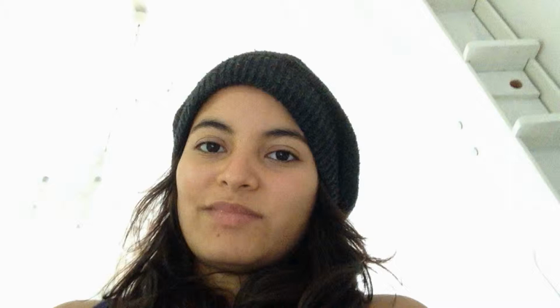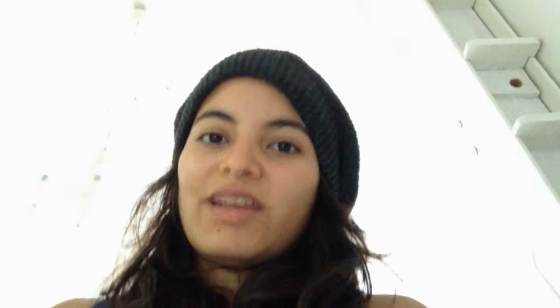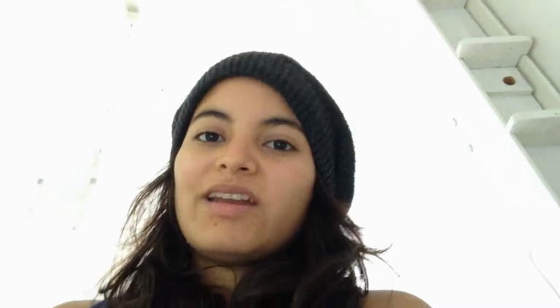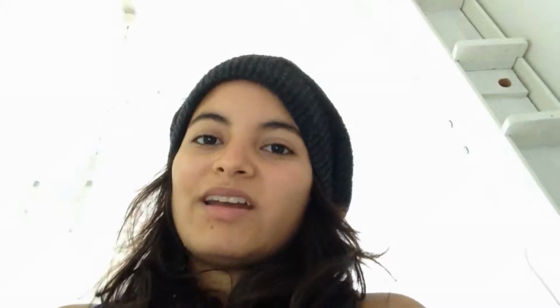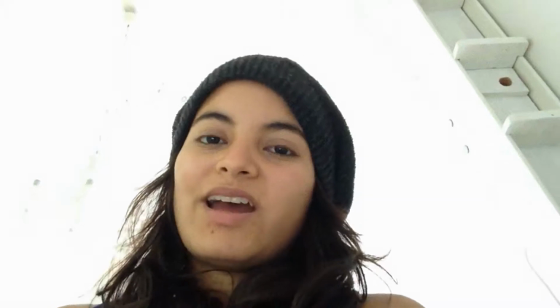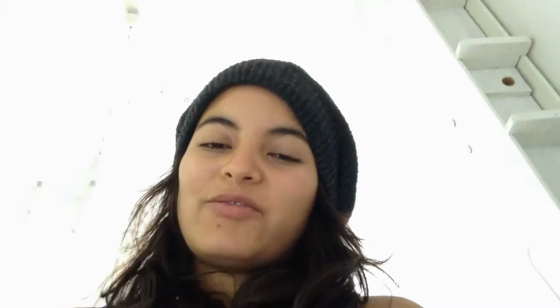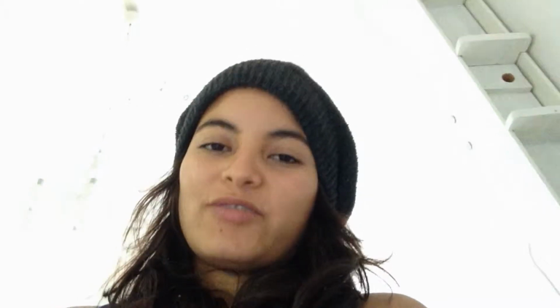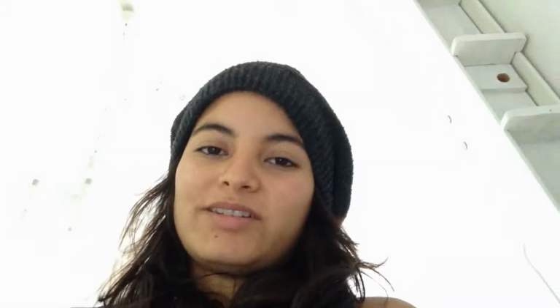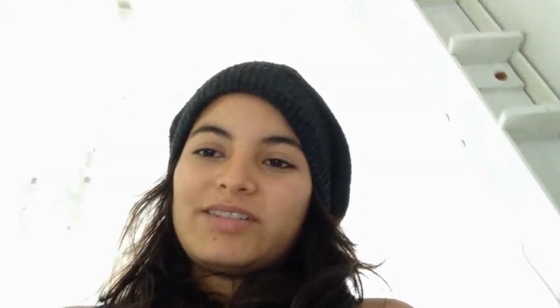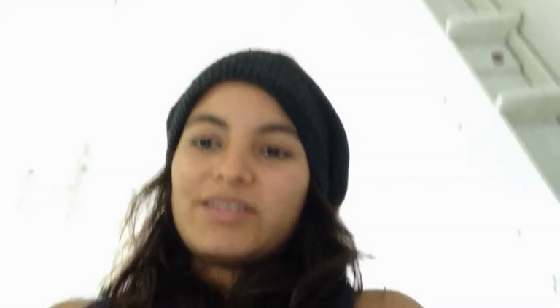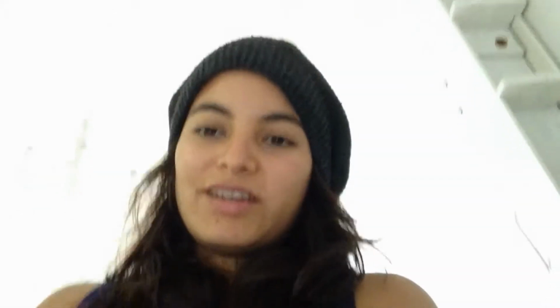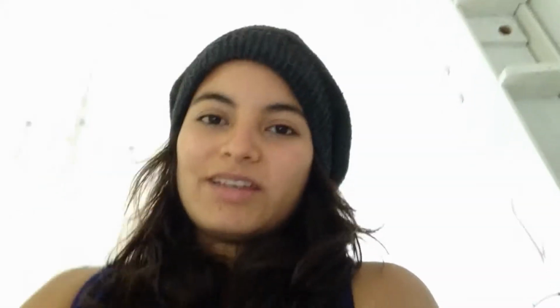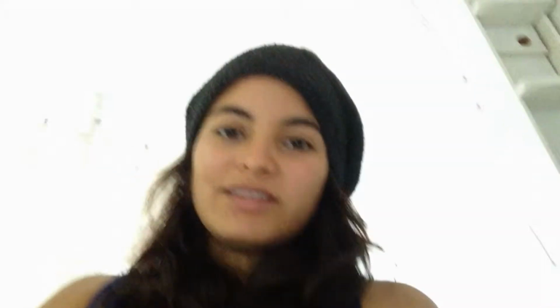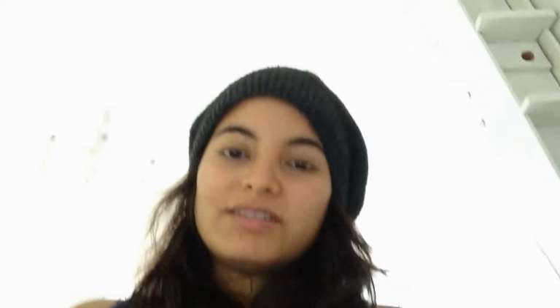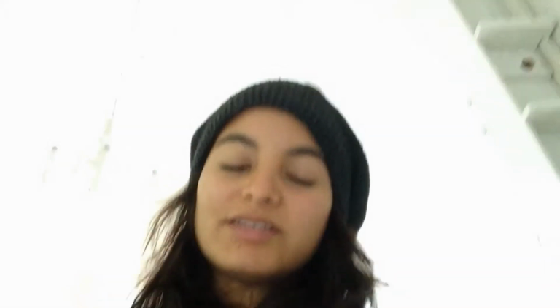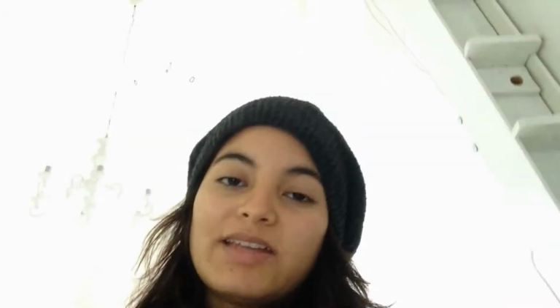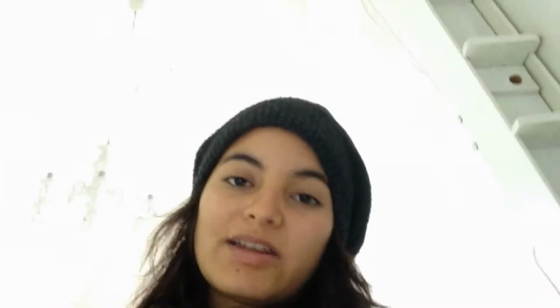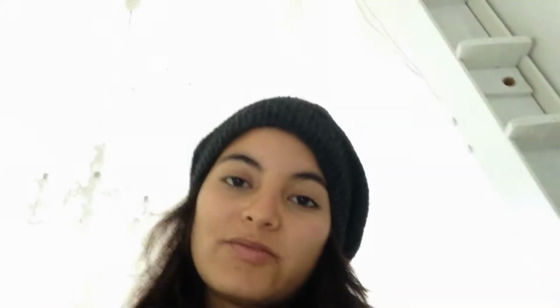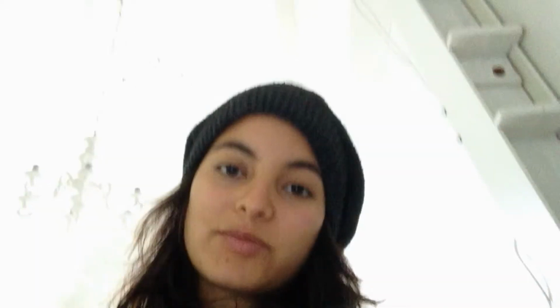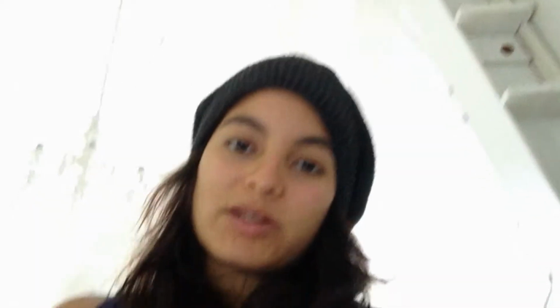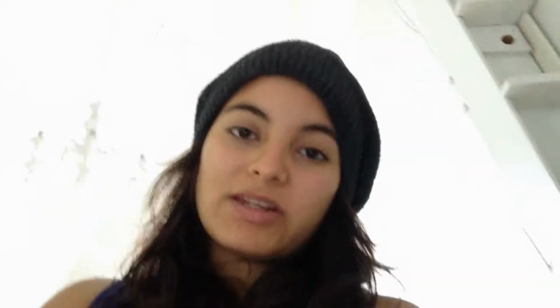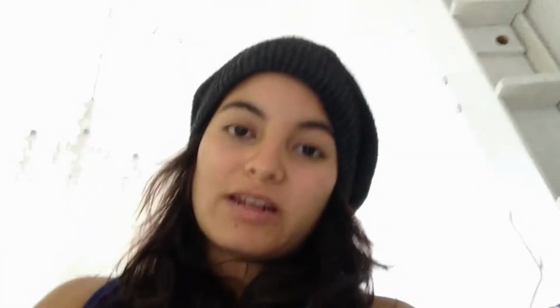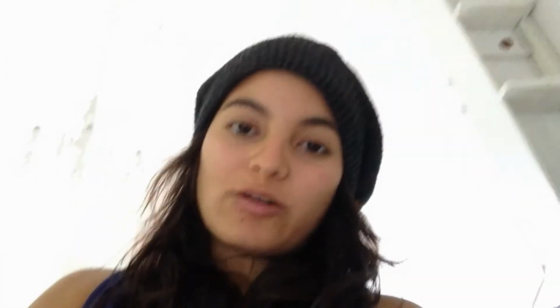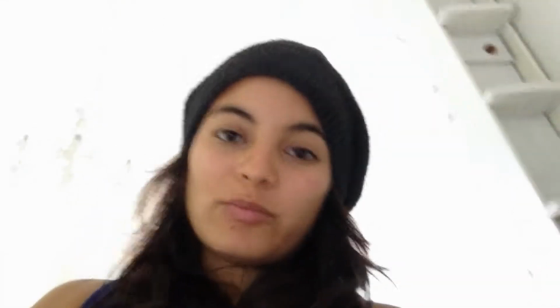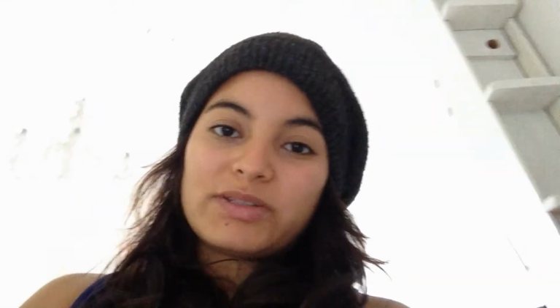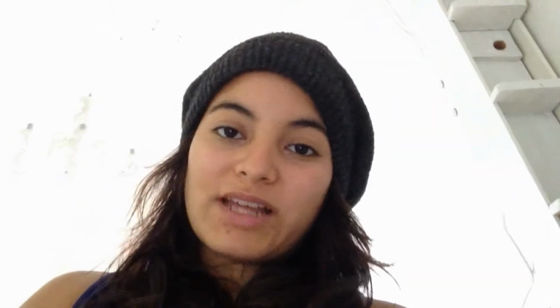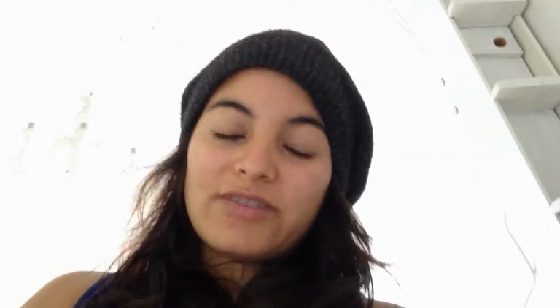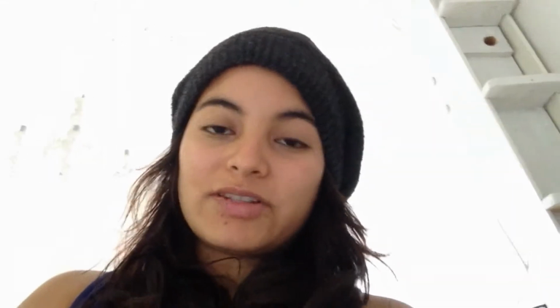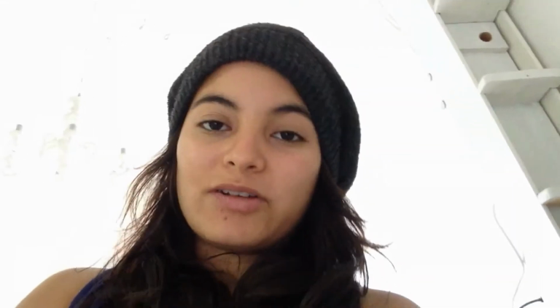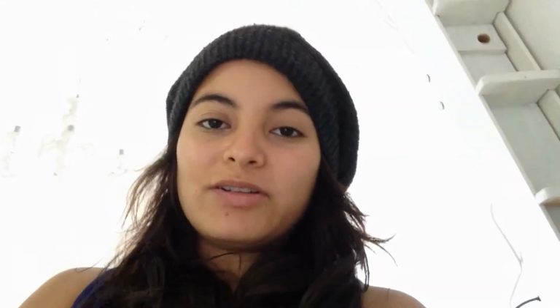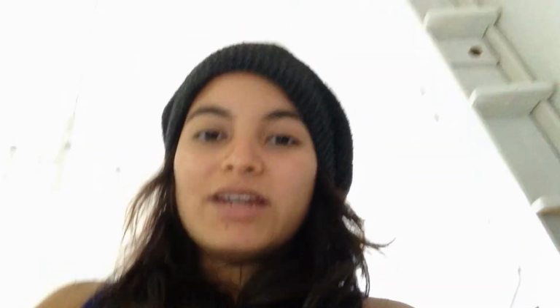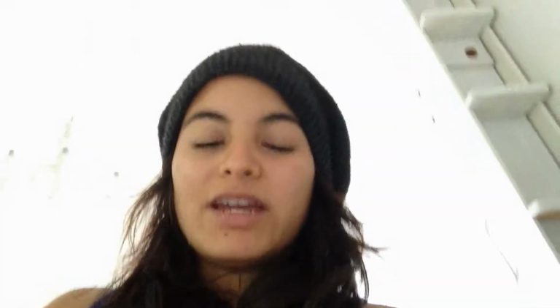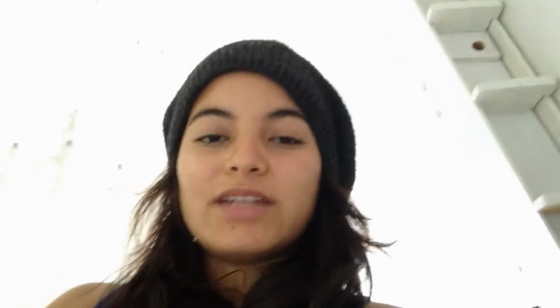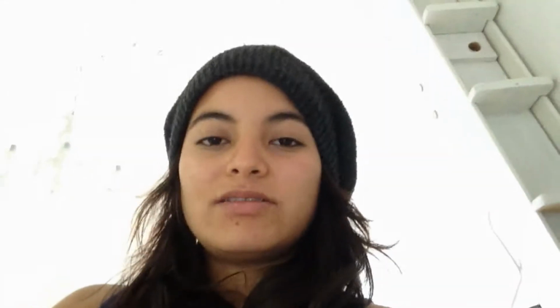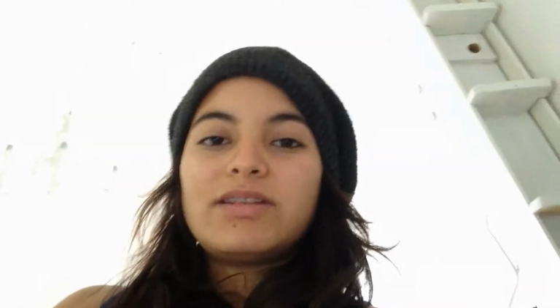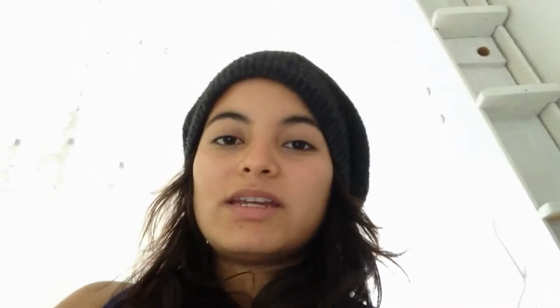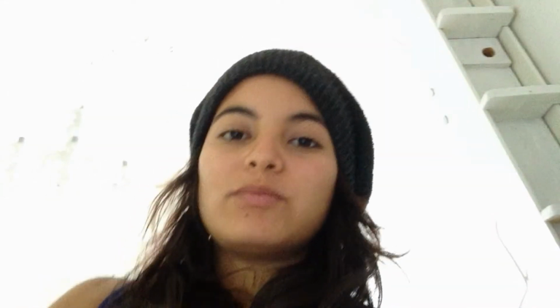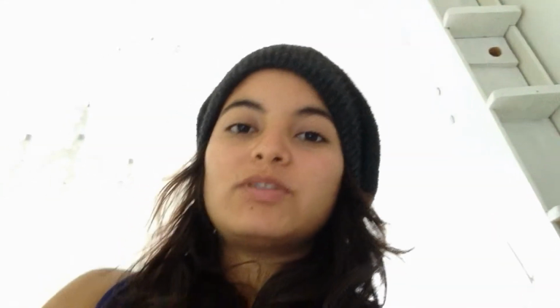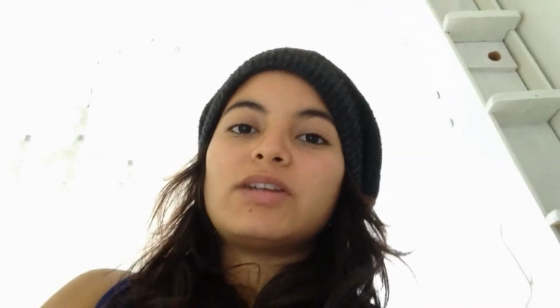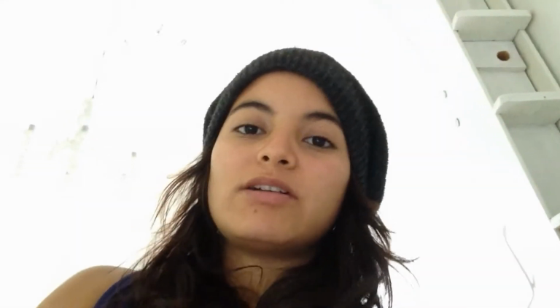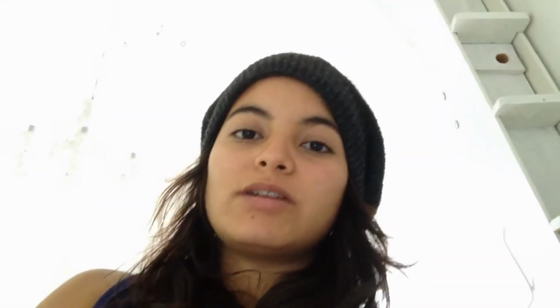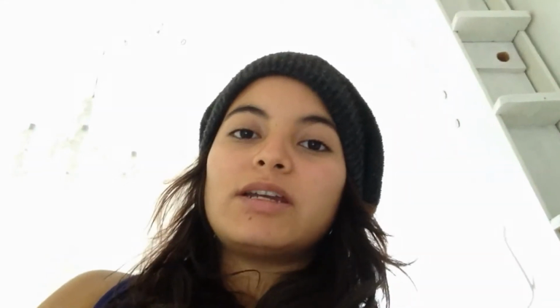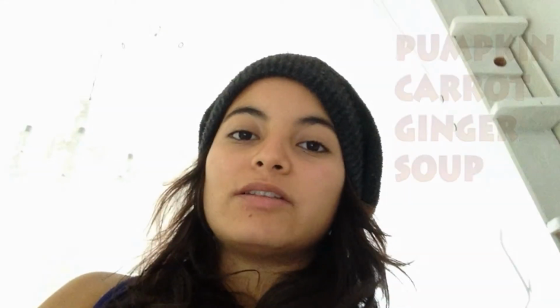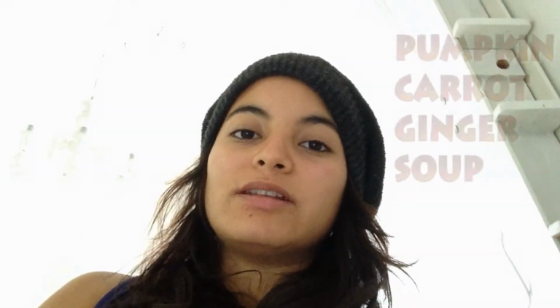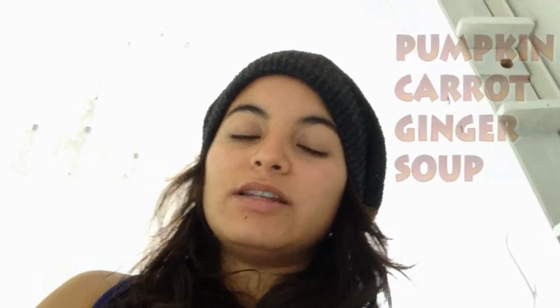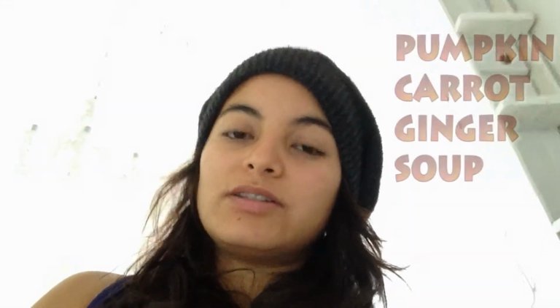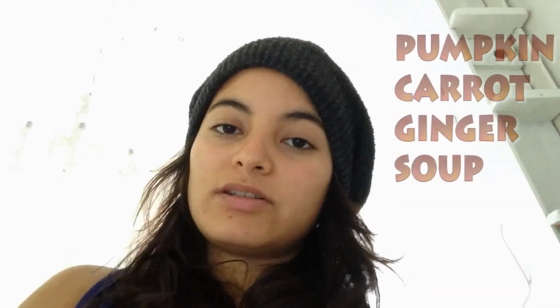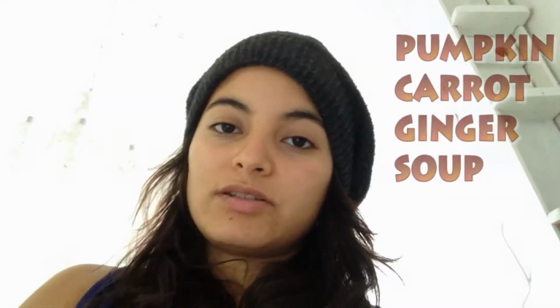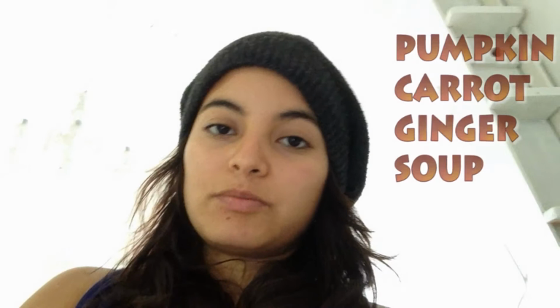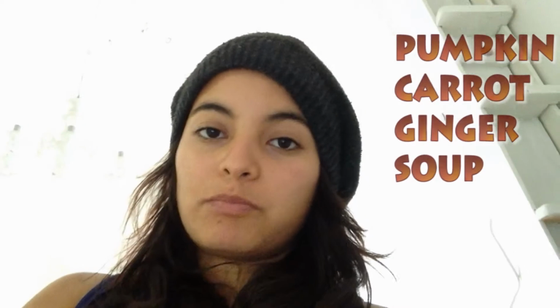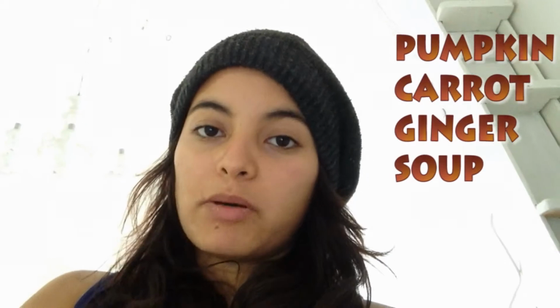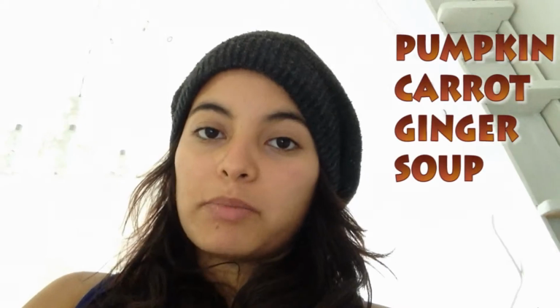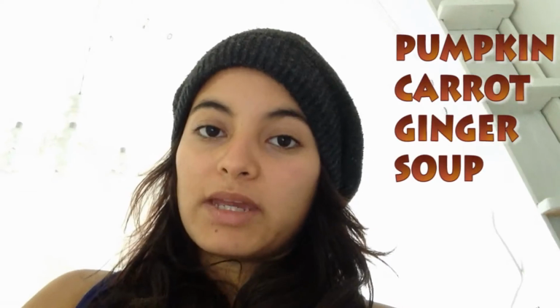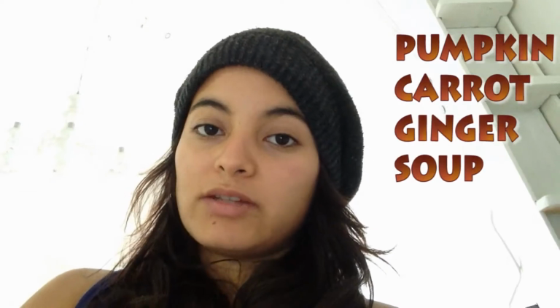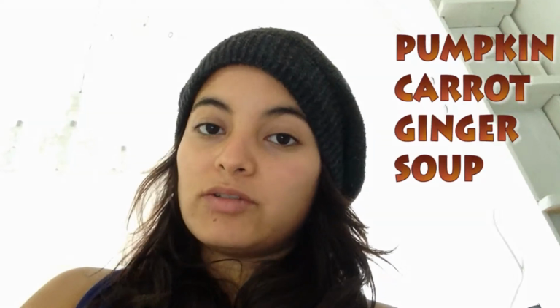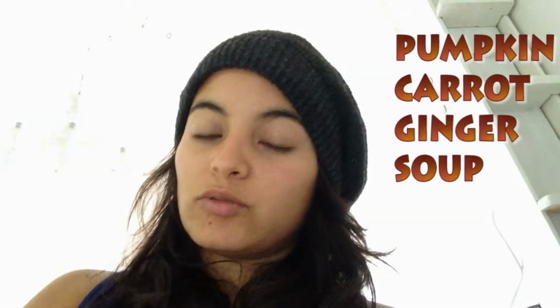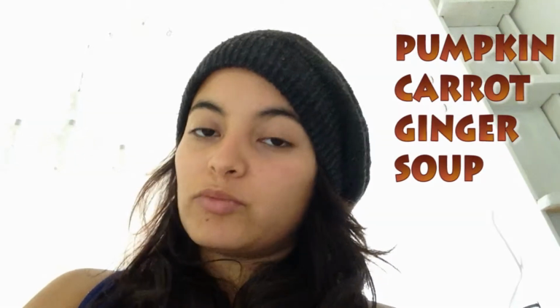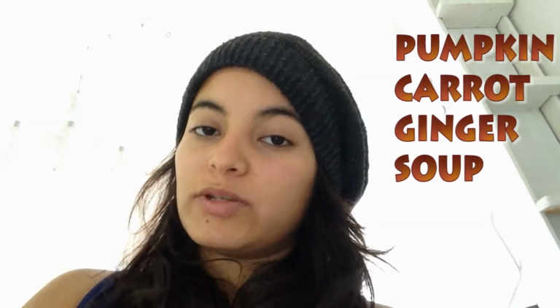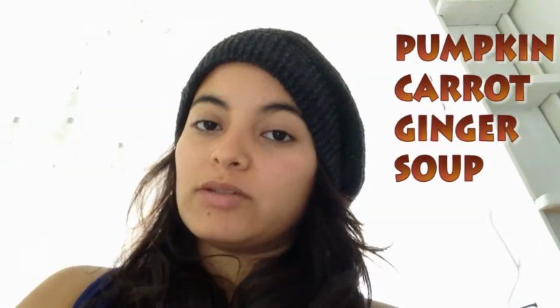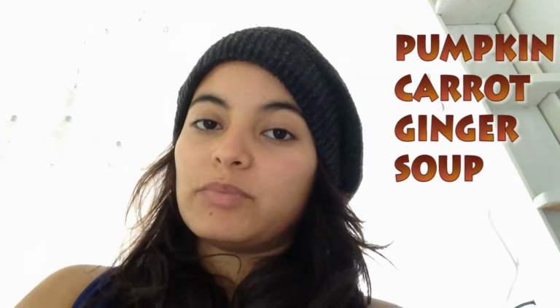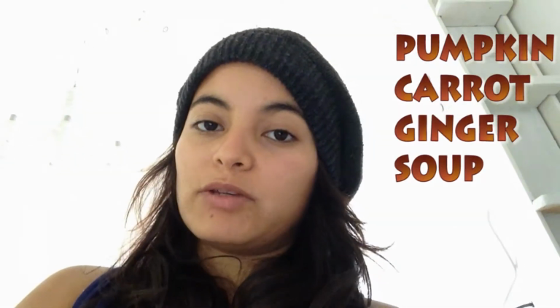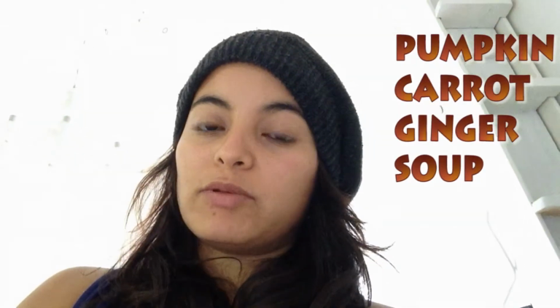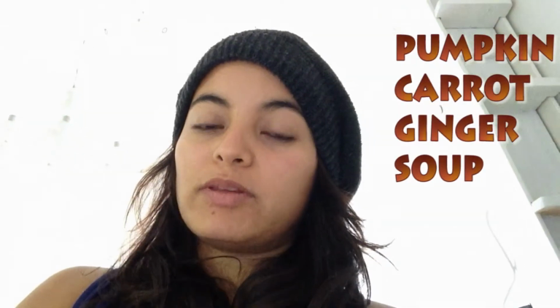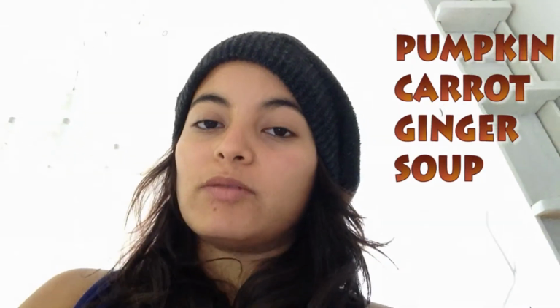Hi friends, this is Dan from Daniela Lopez Lifestyle and today I'm sharing a delicious pumpkin soup recipe with you.